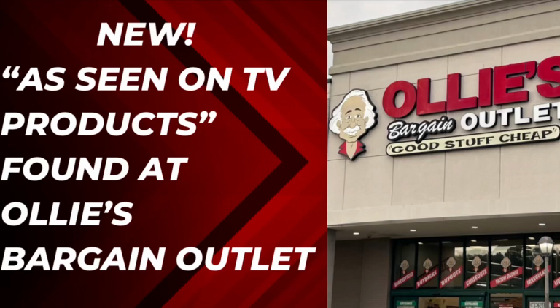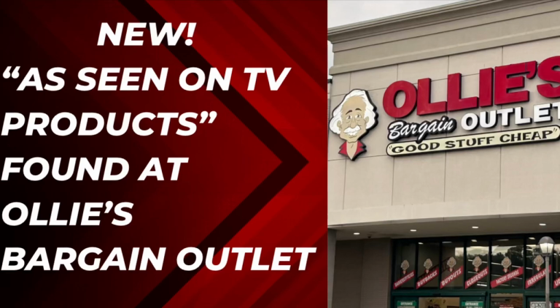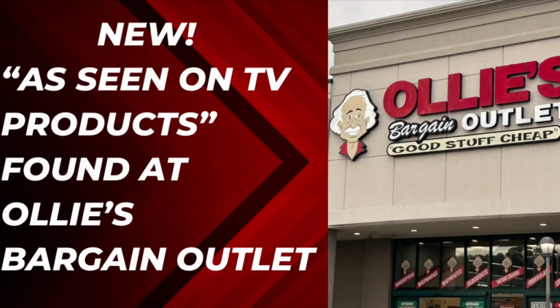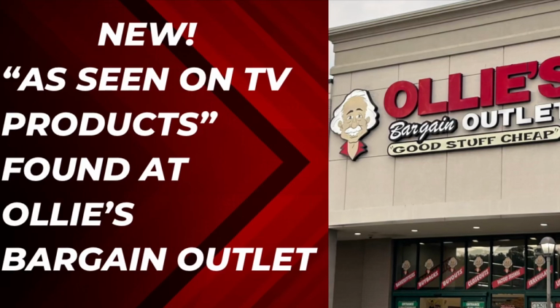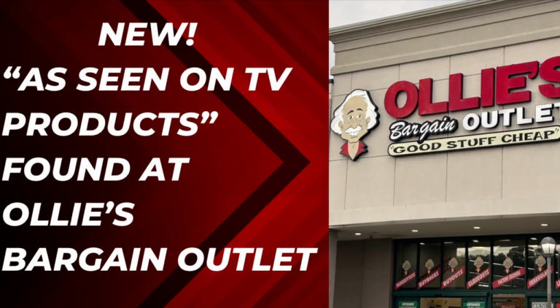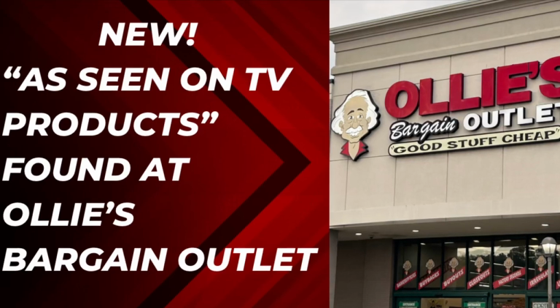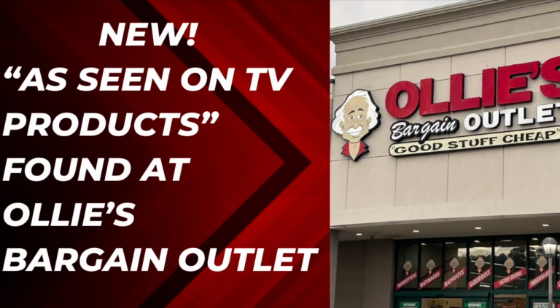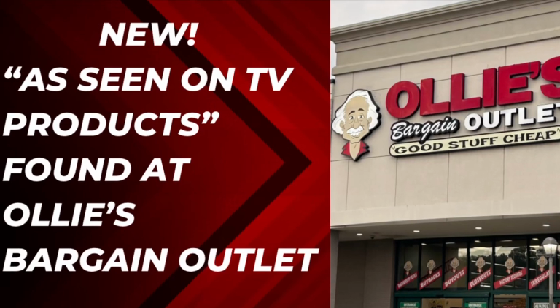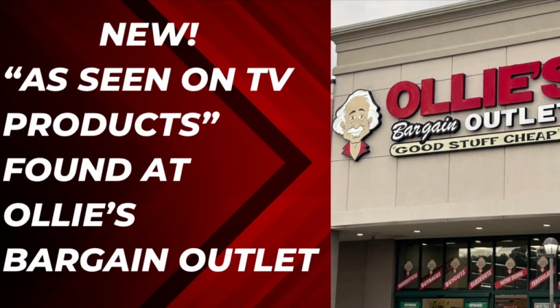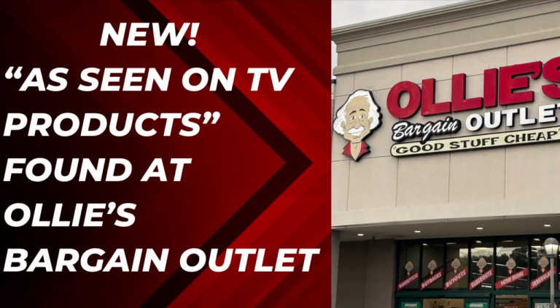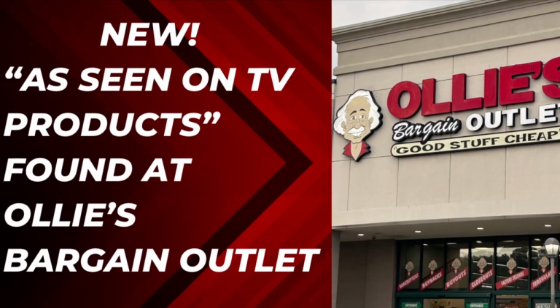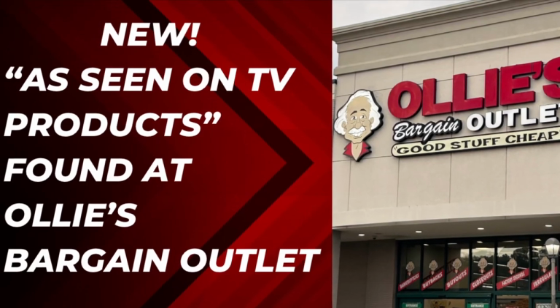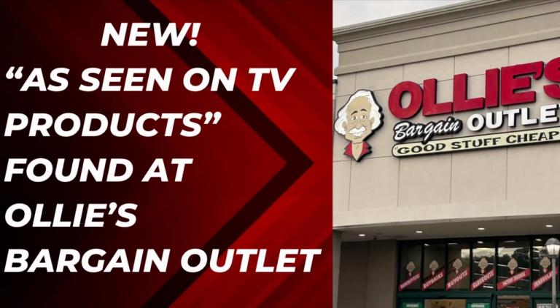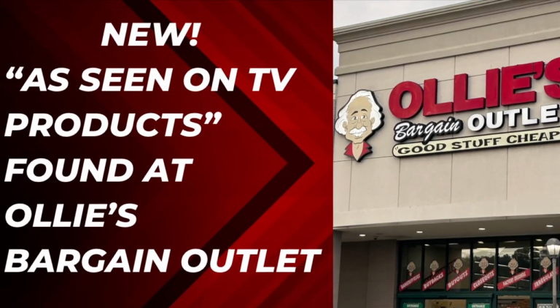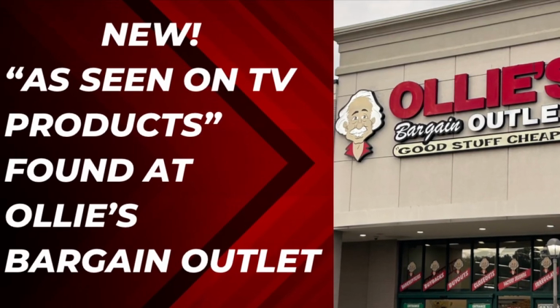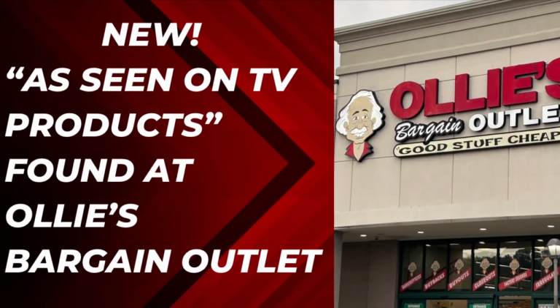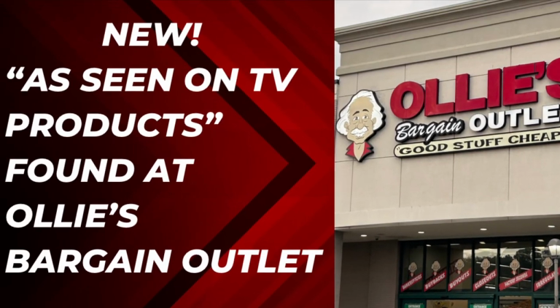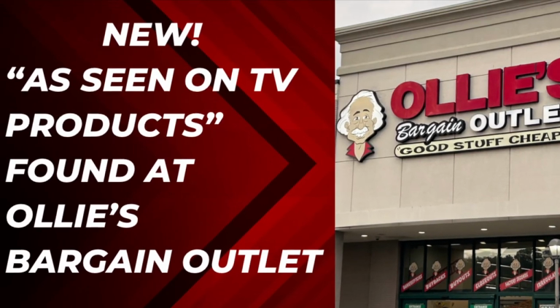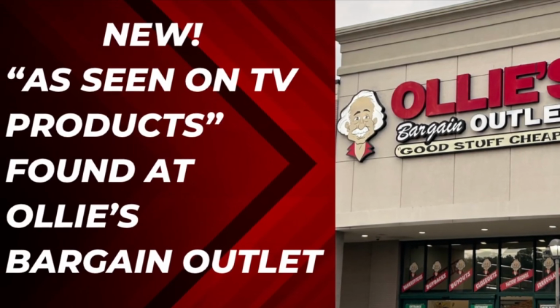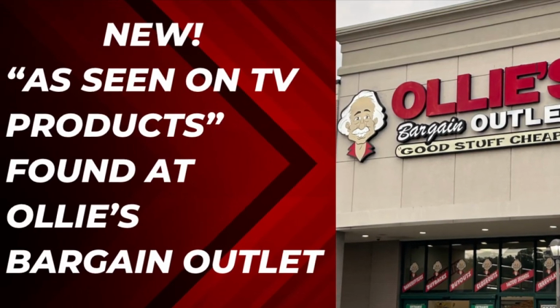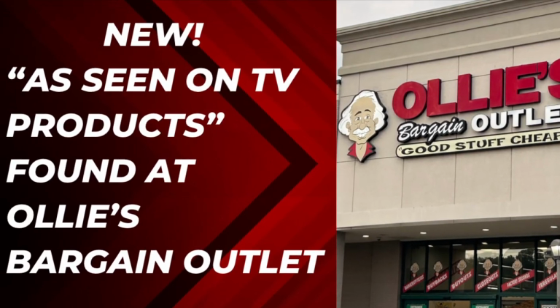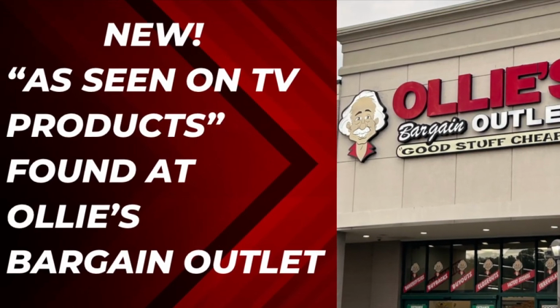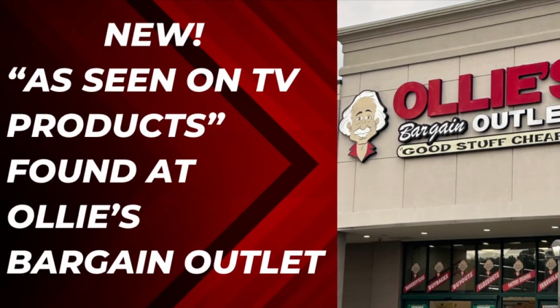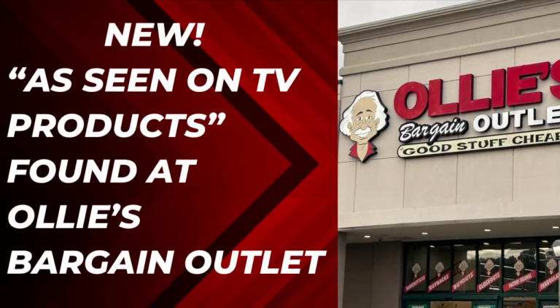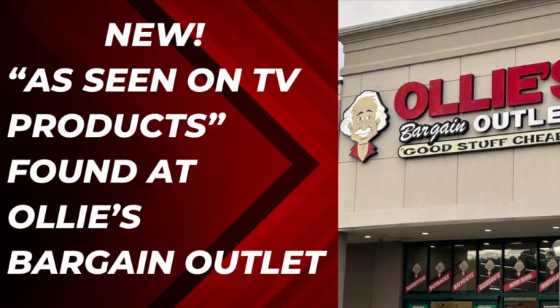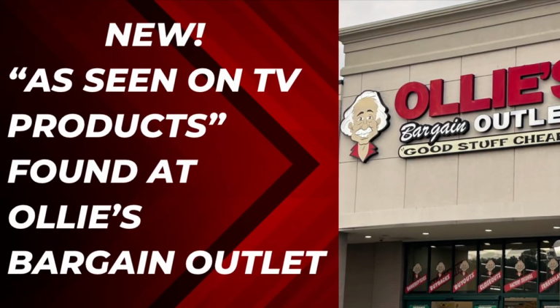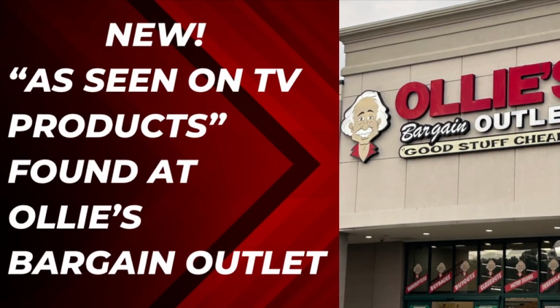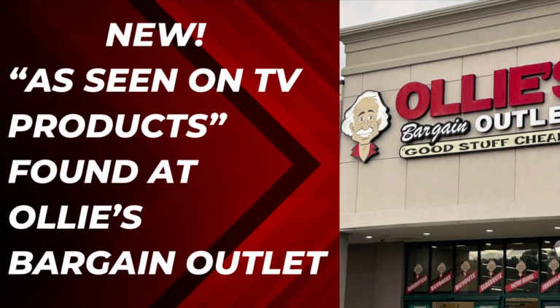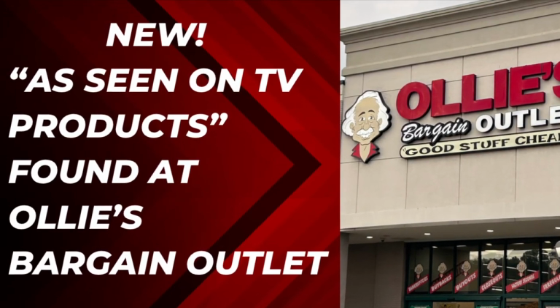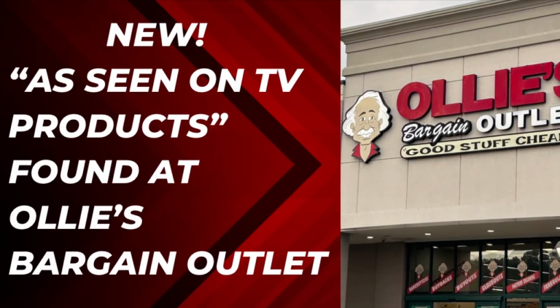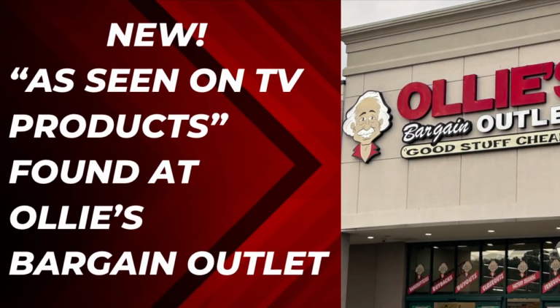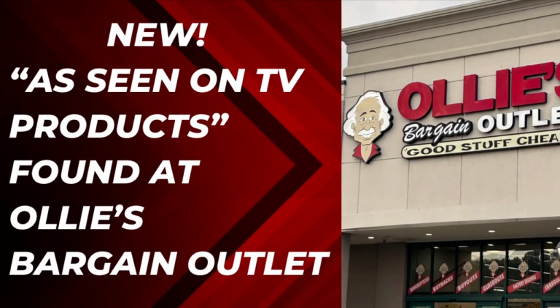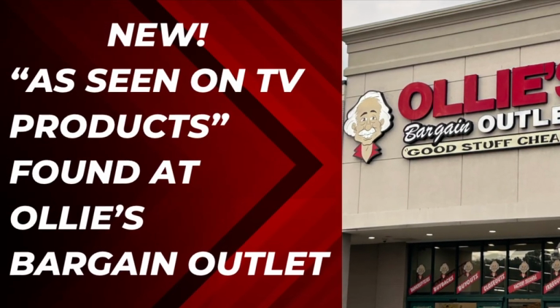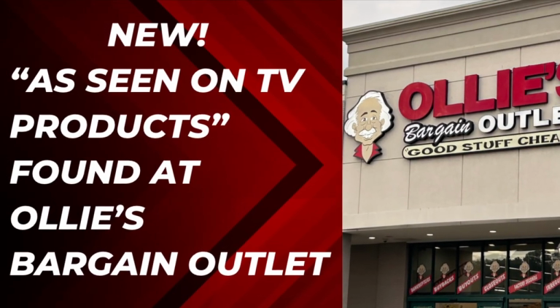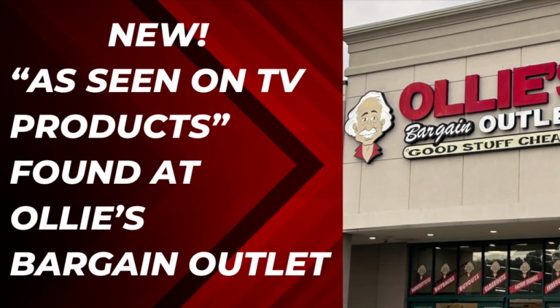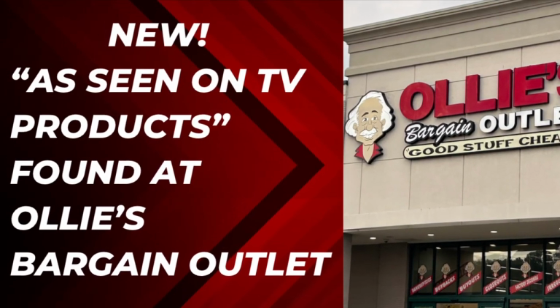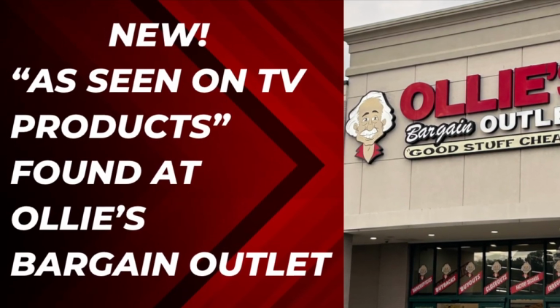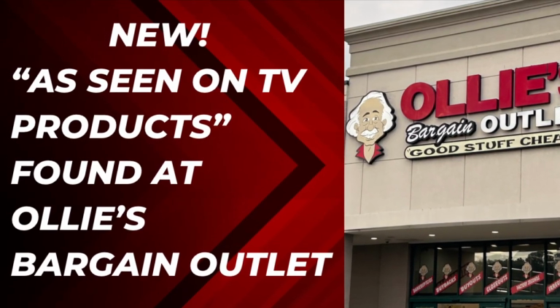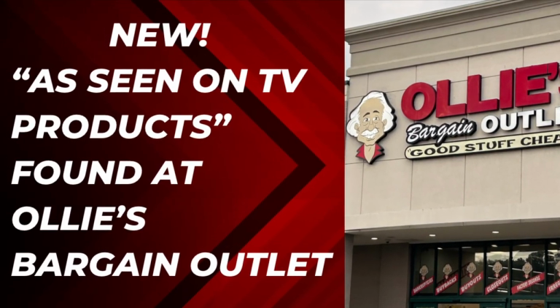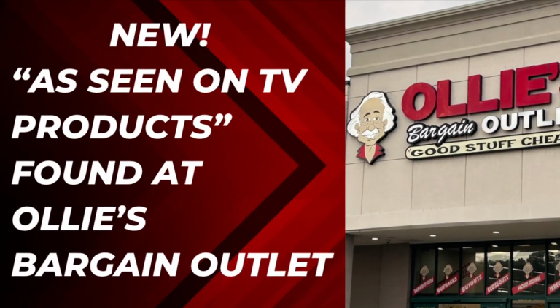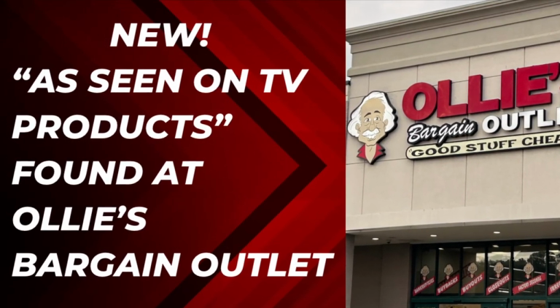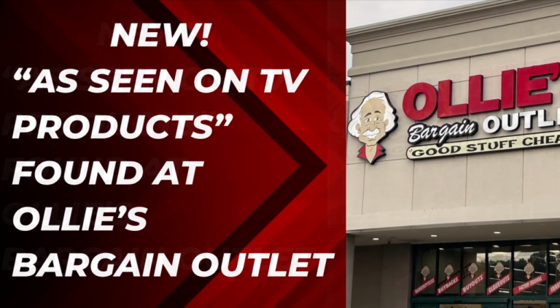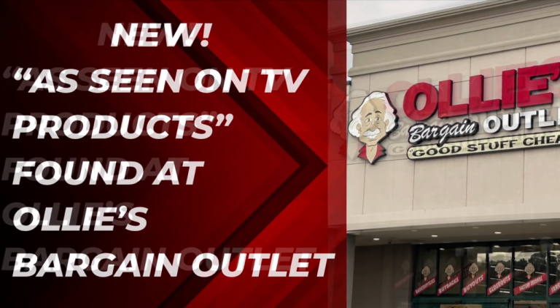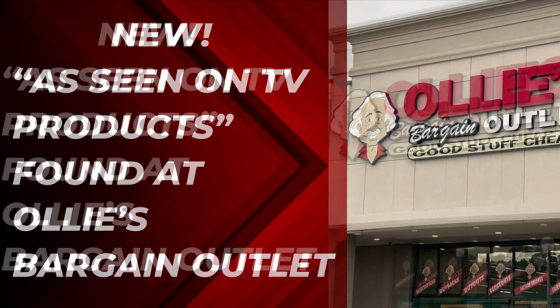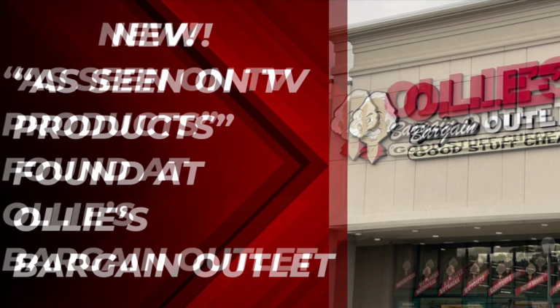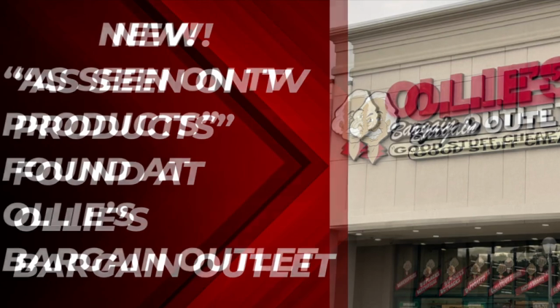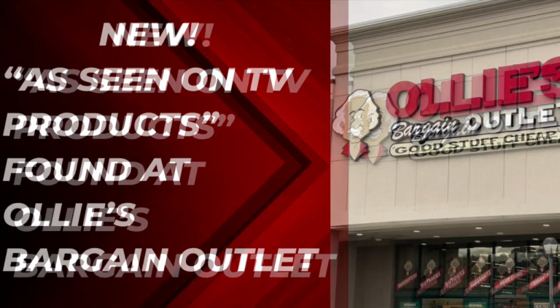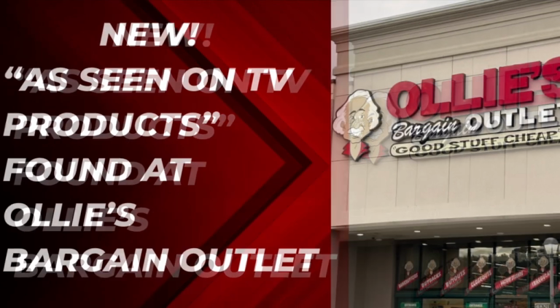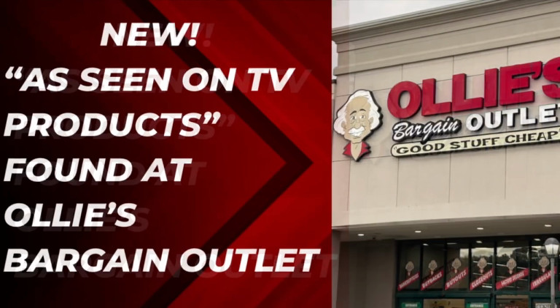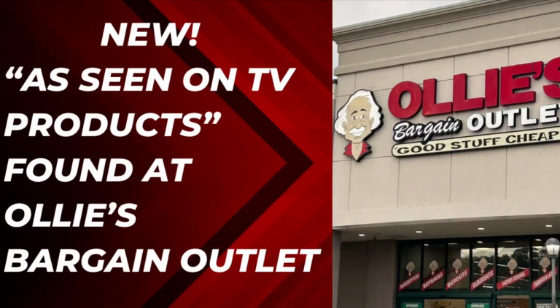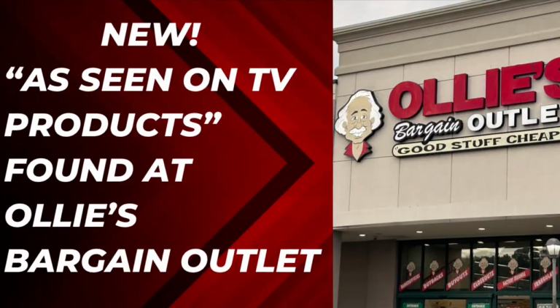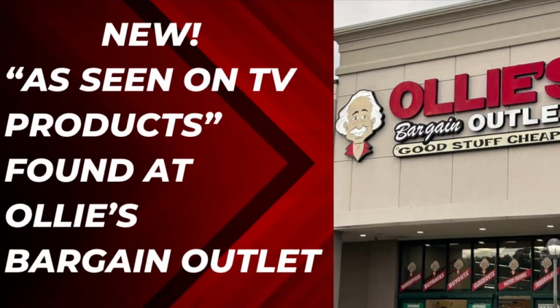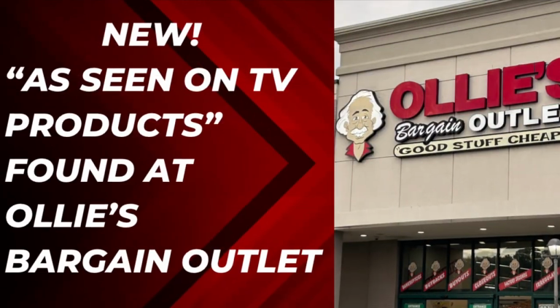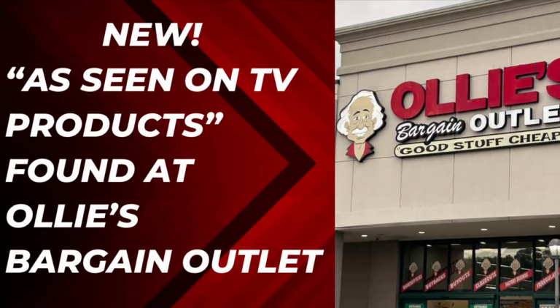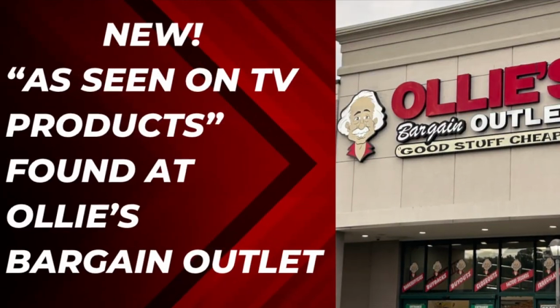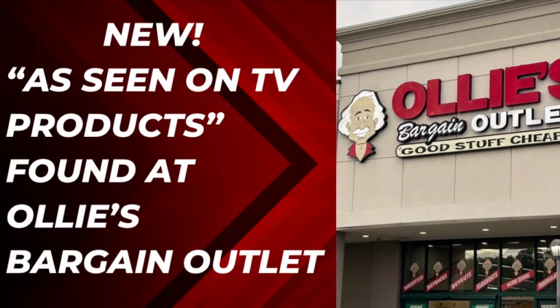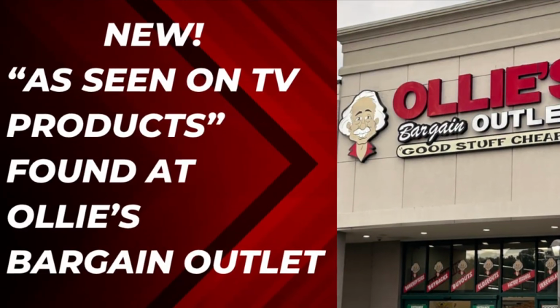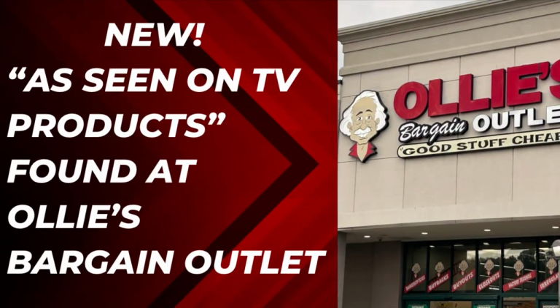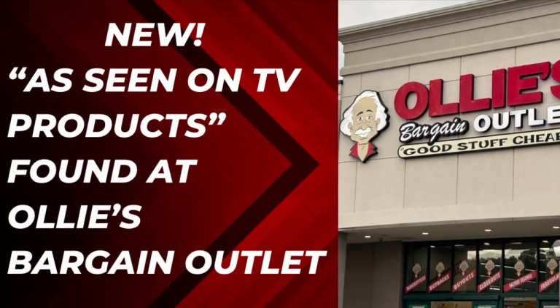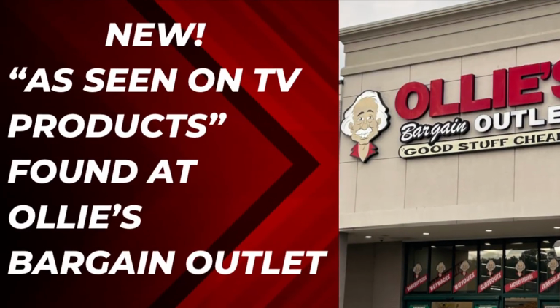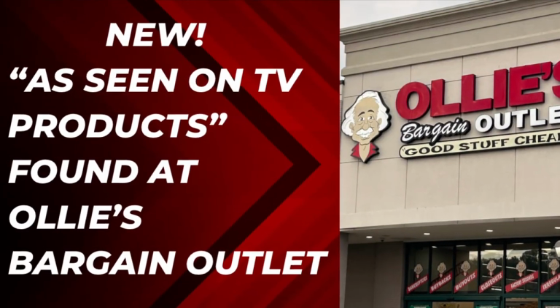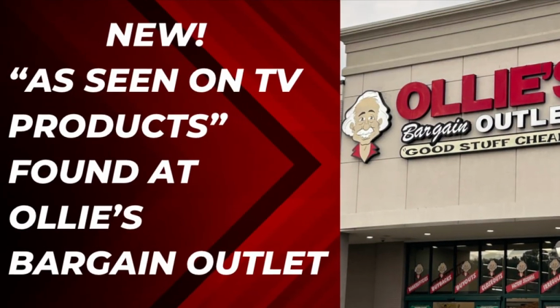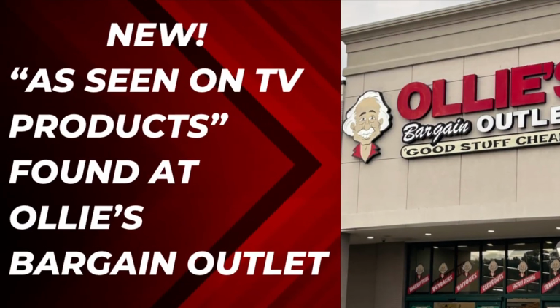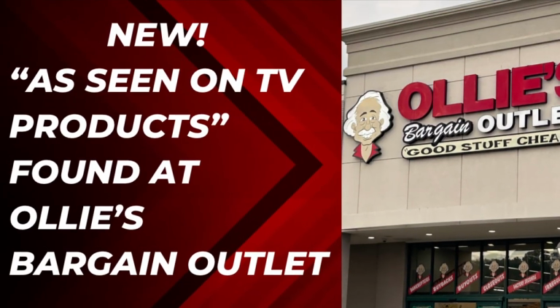Hello everyone! Today I went over to Ollie's Bargain Outlet and saw that they restocked their aisle with all the As Seen on TV products, so I just wanted to share what I found.